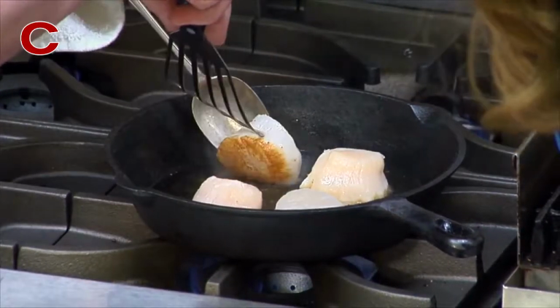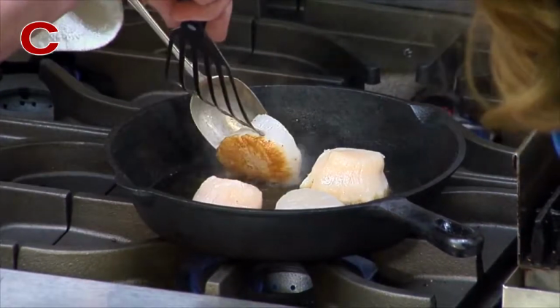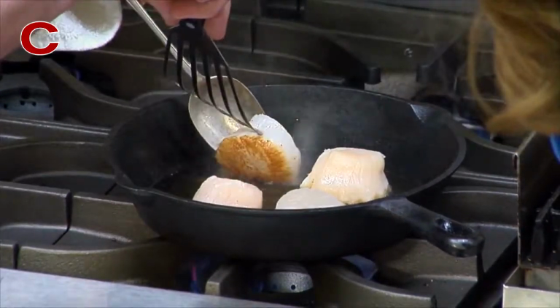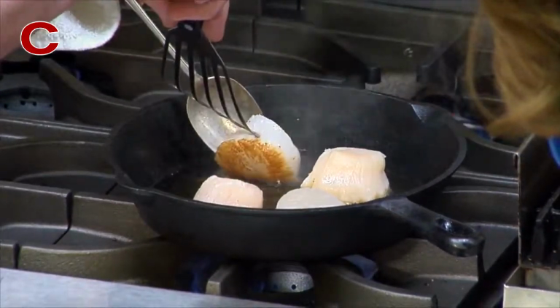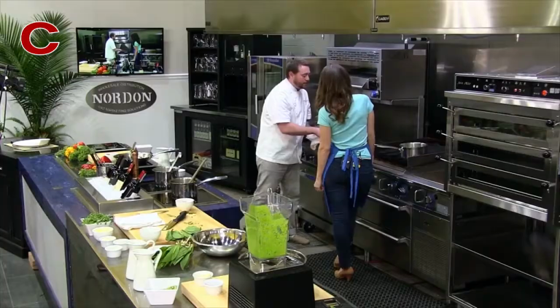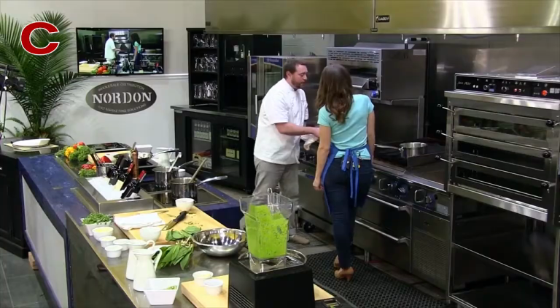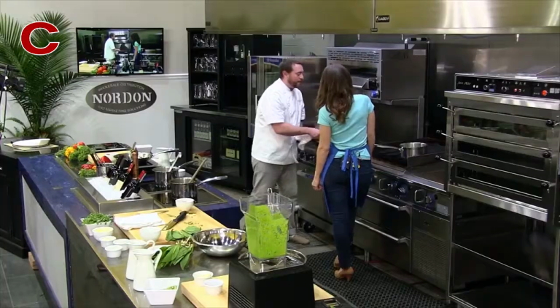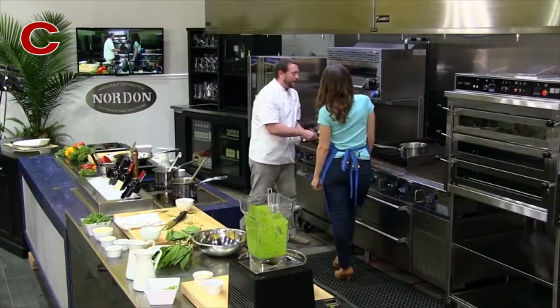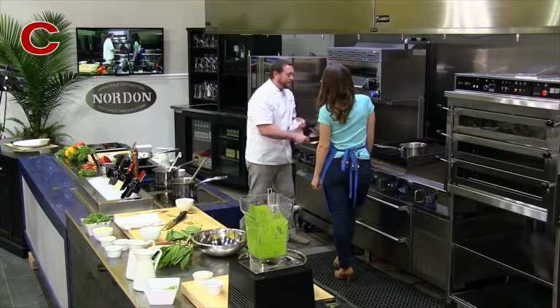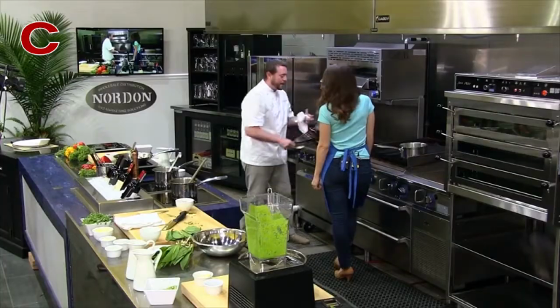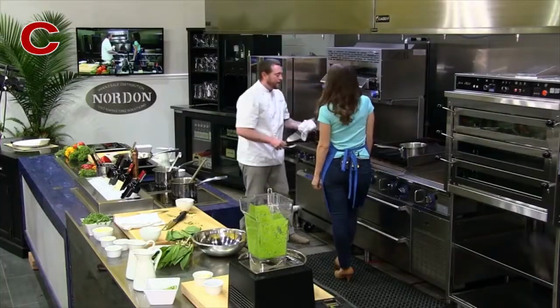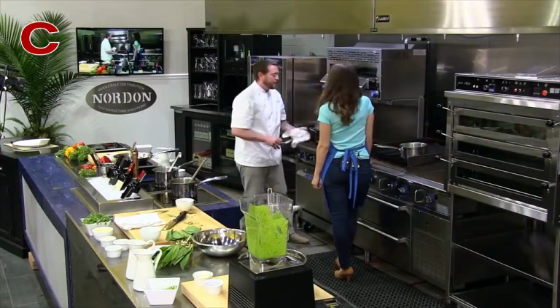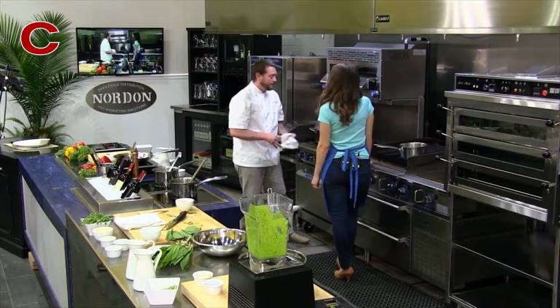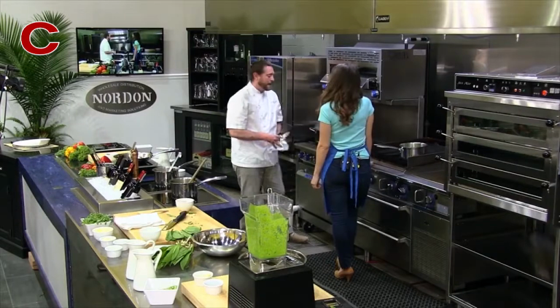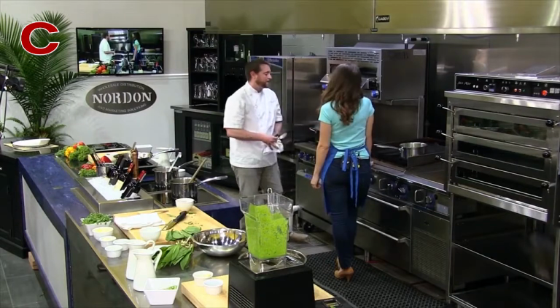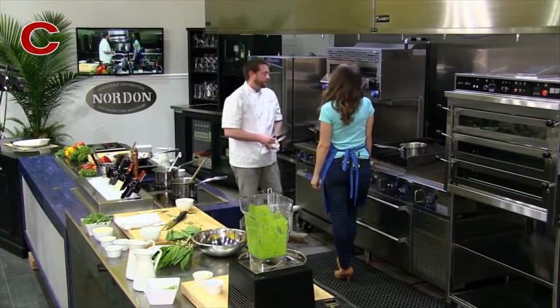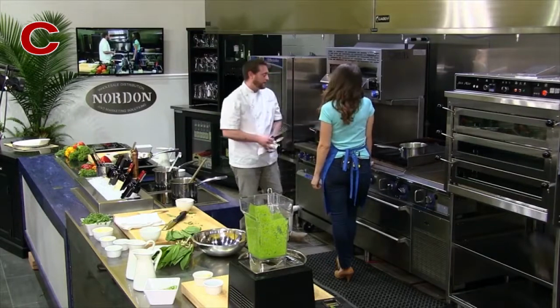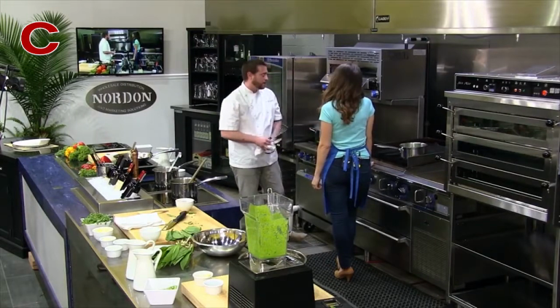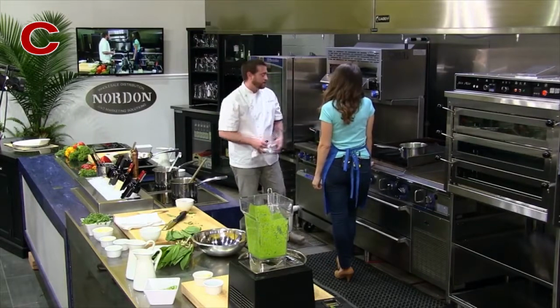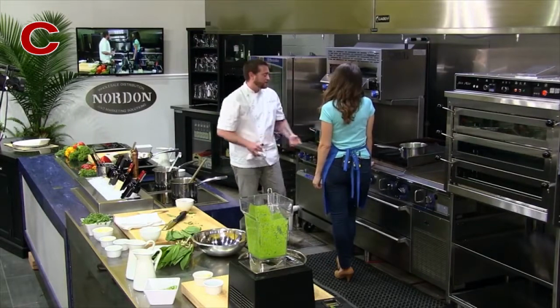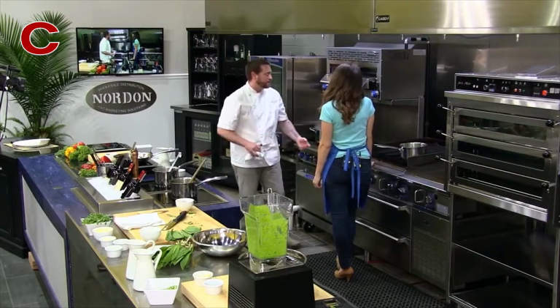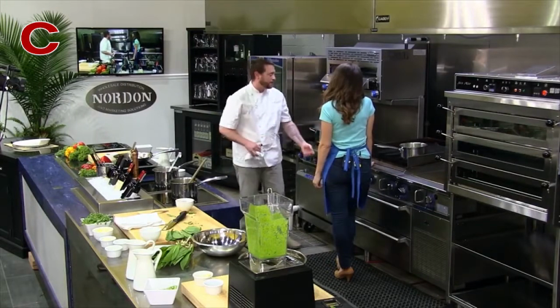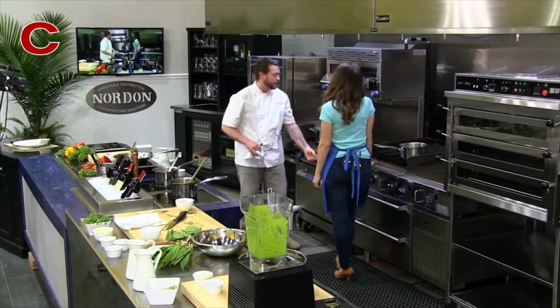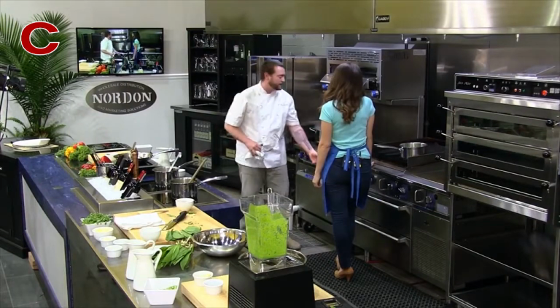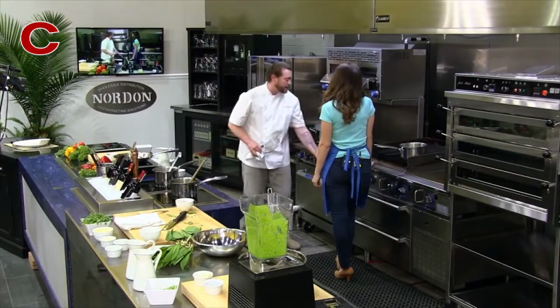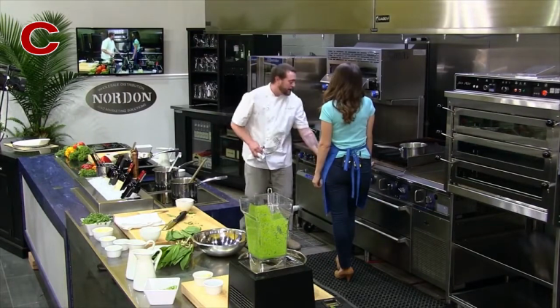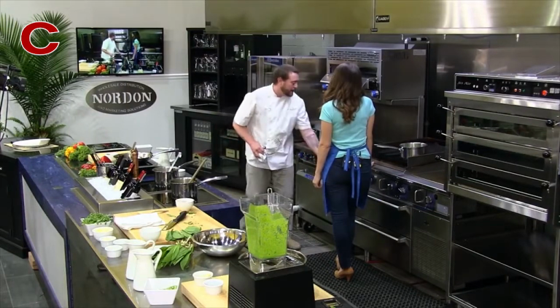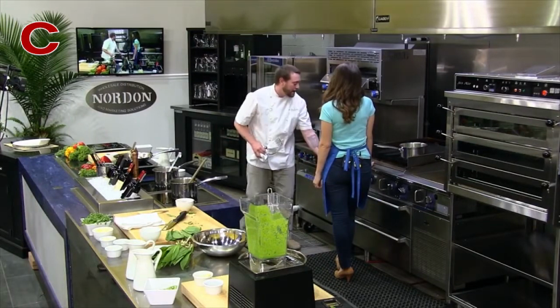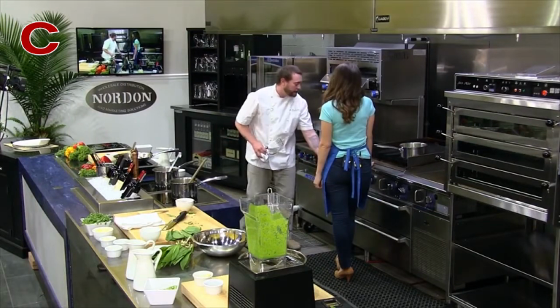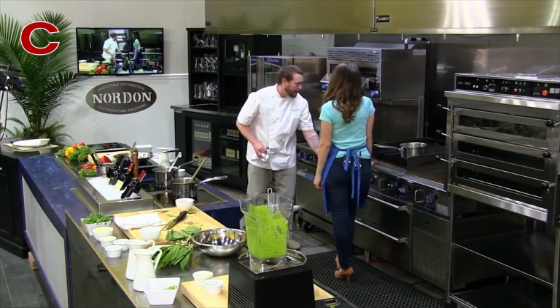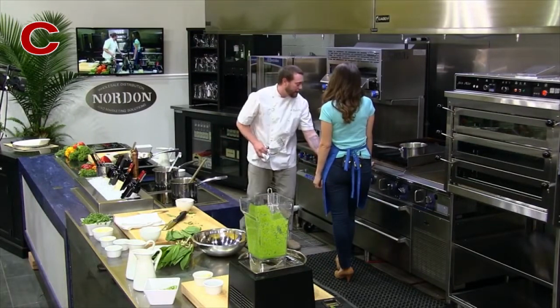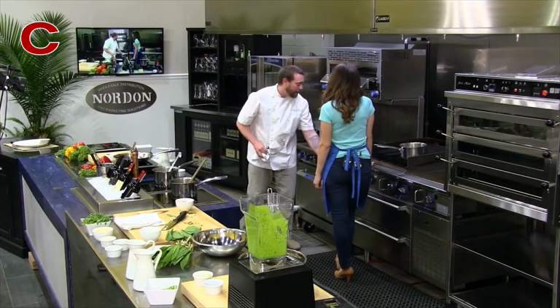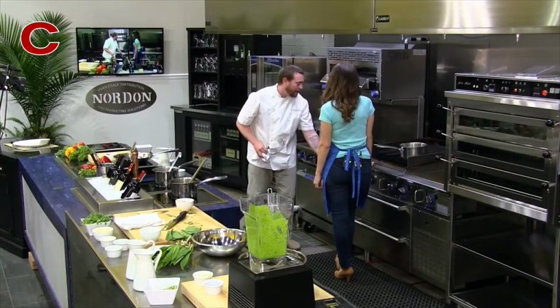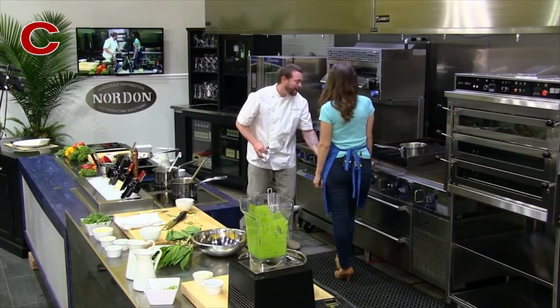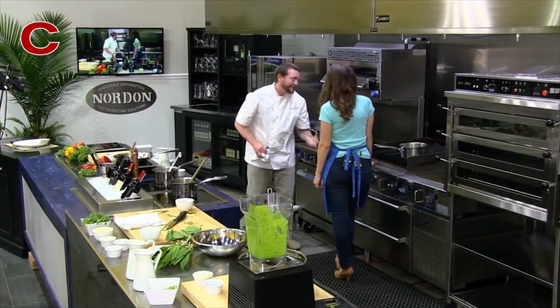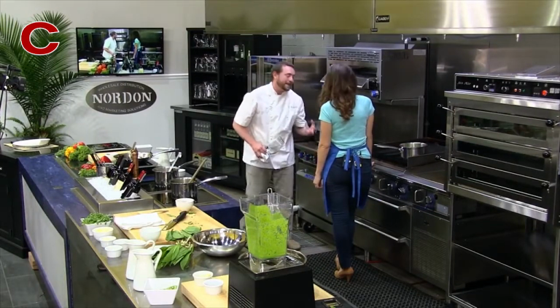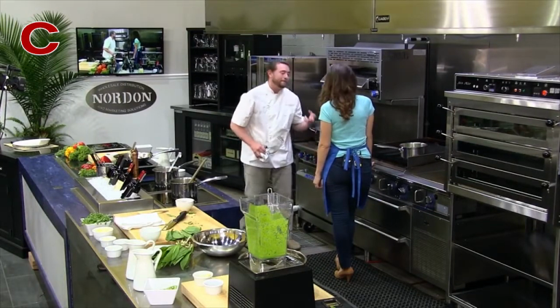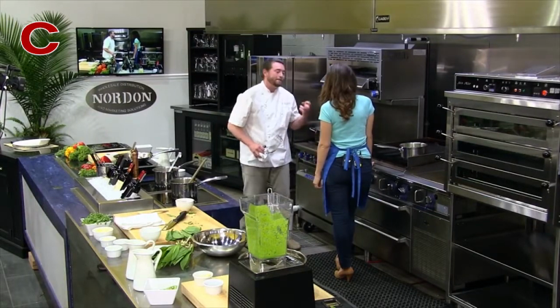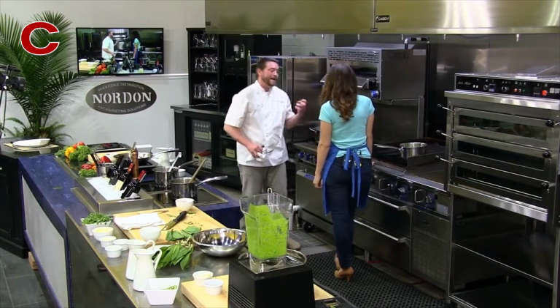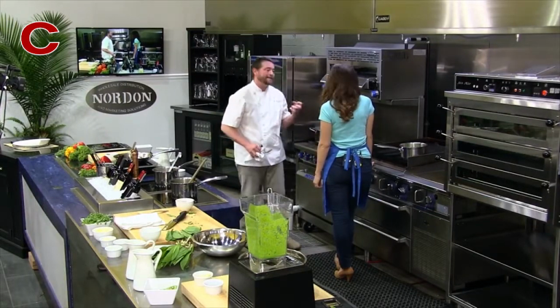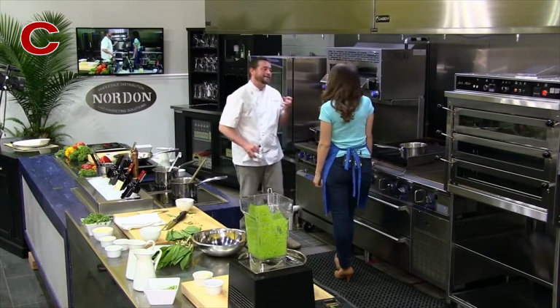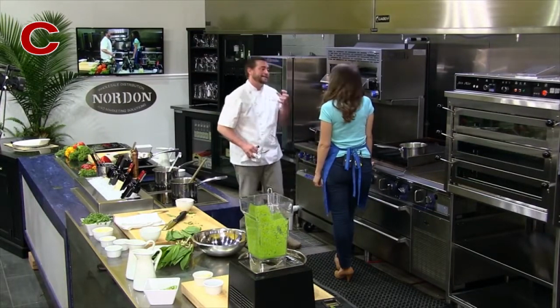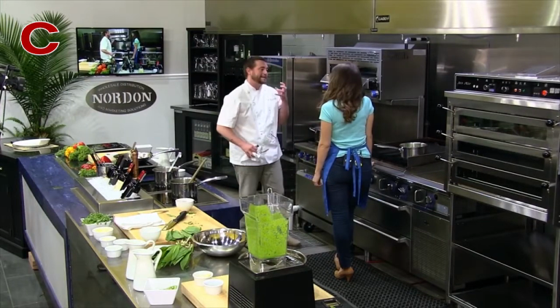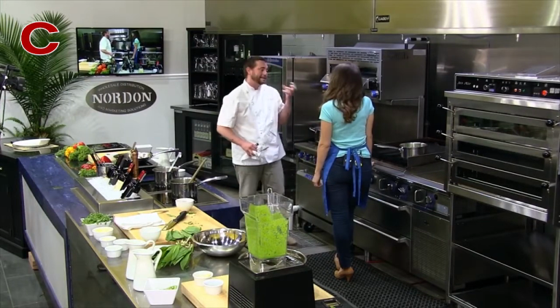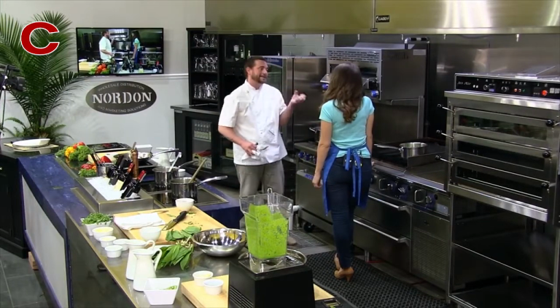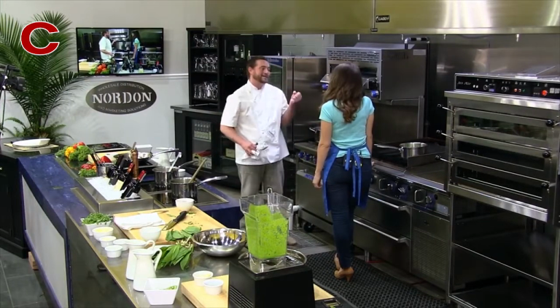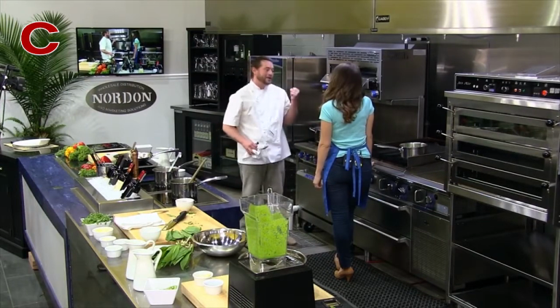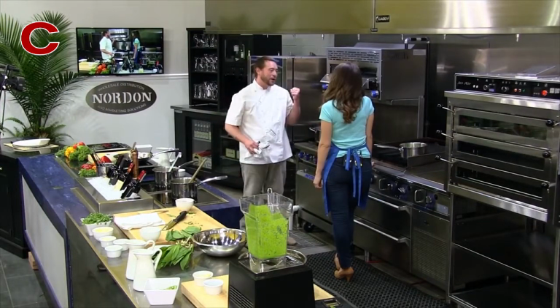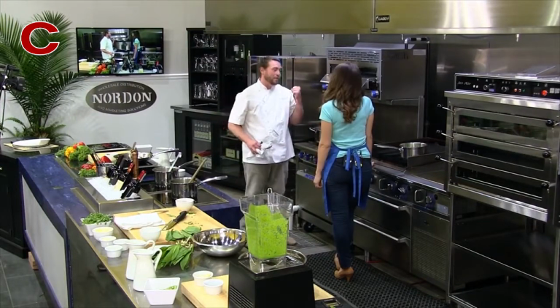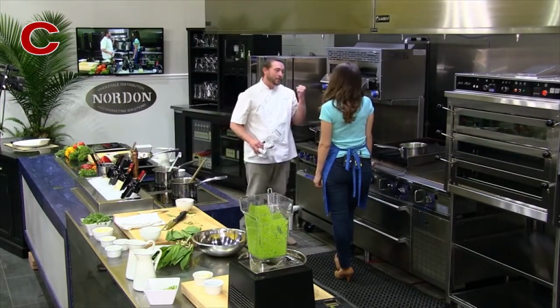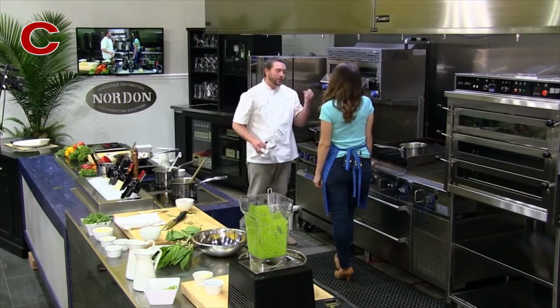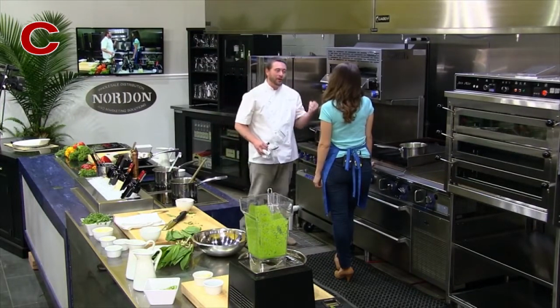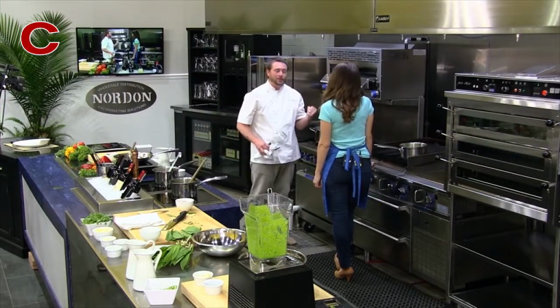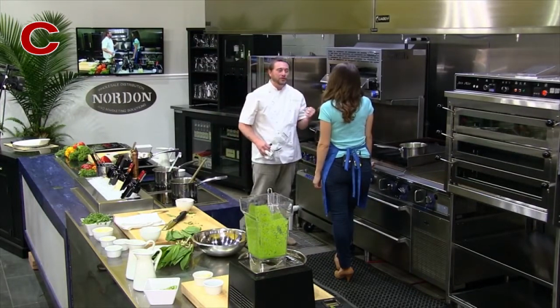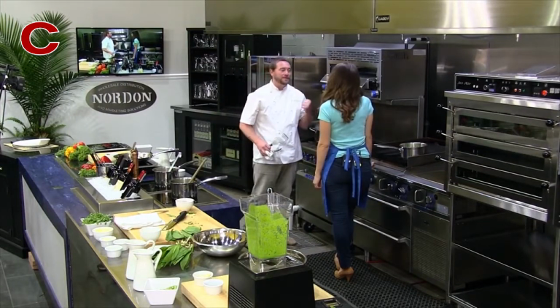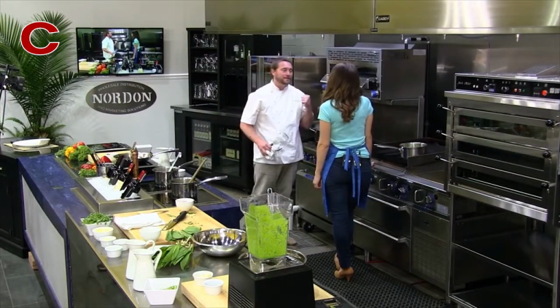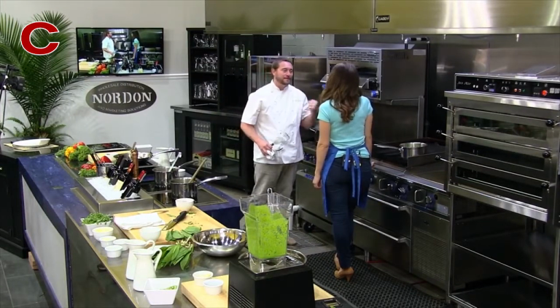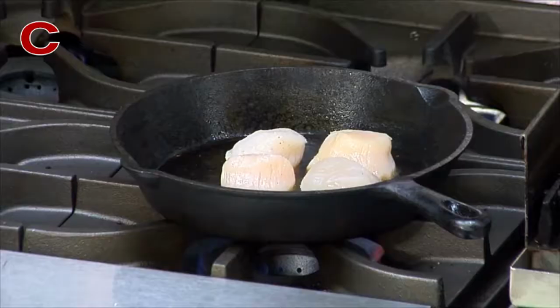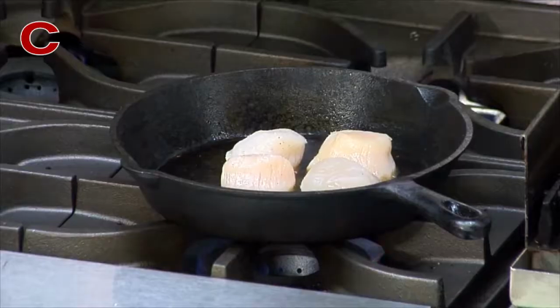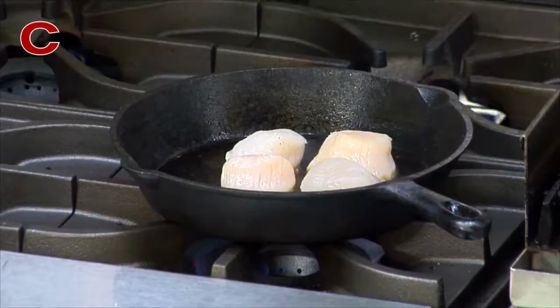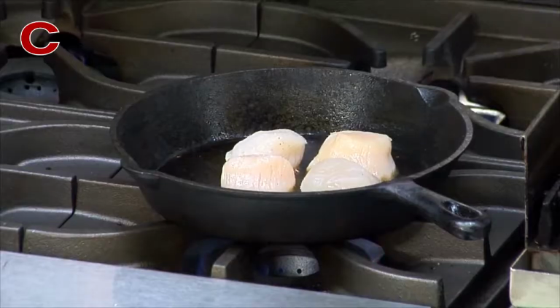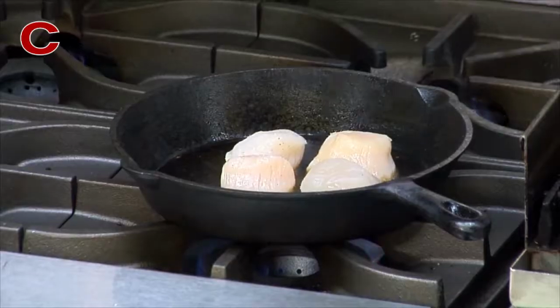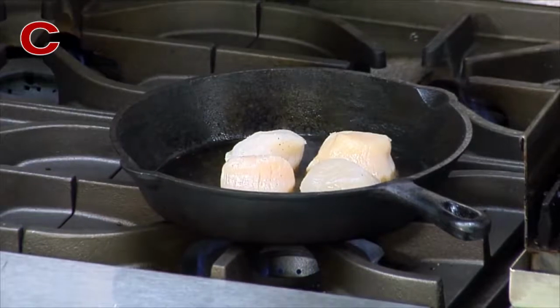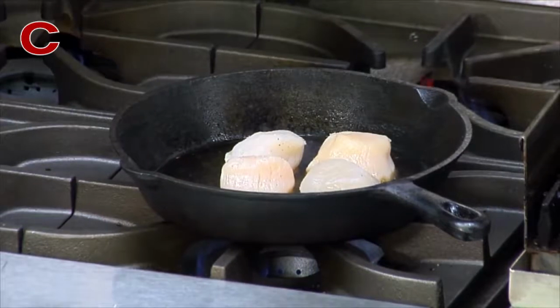You want that Maillard reaction — the caramelization of protein. So I want to get the best, crunchiest sear that I can.